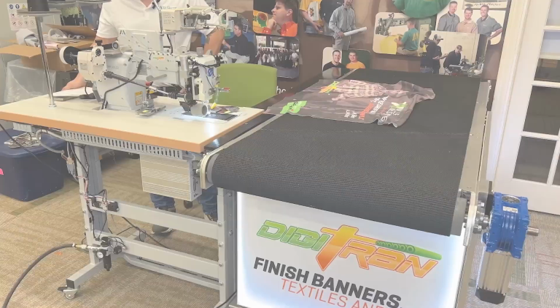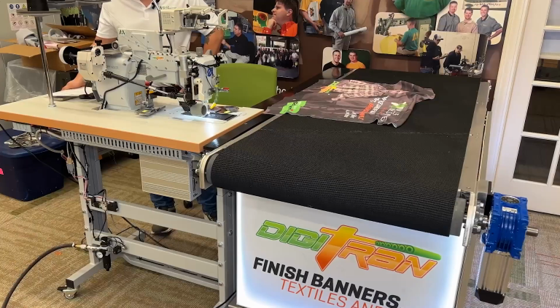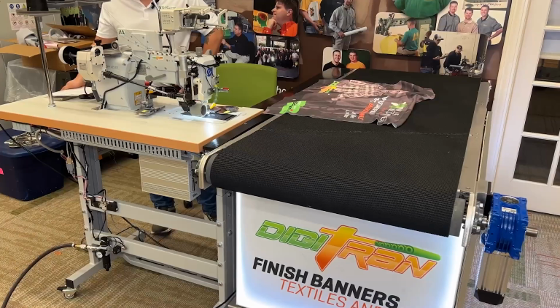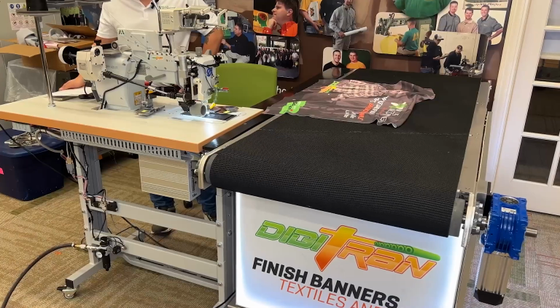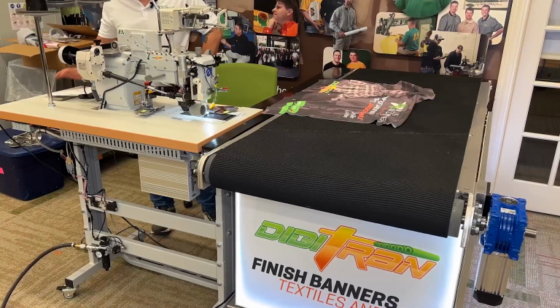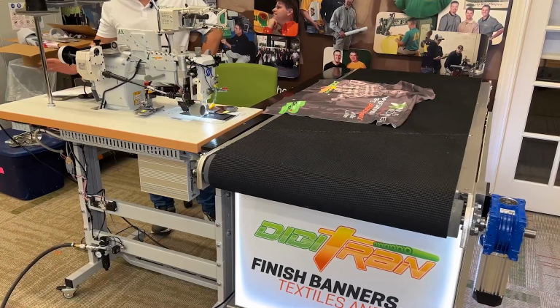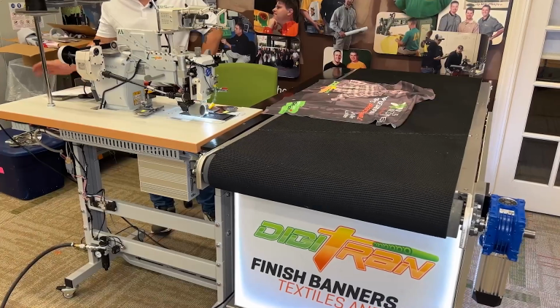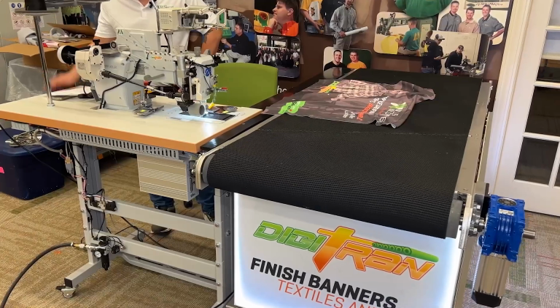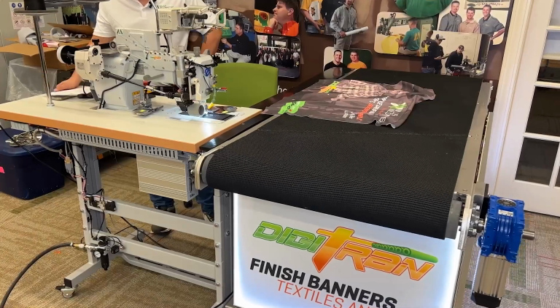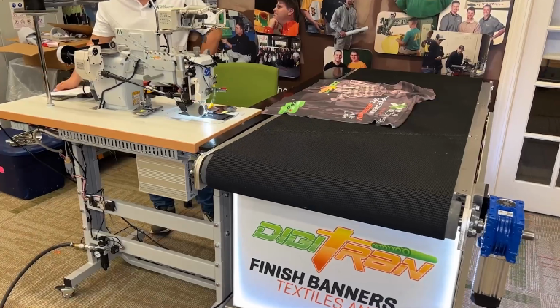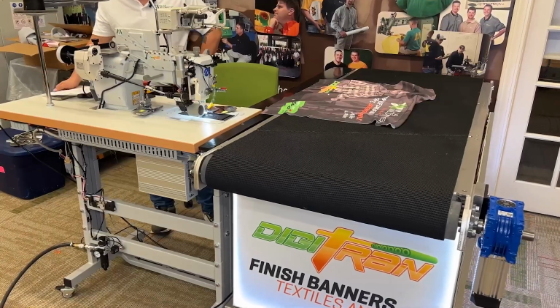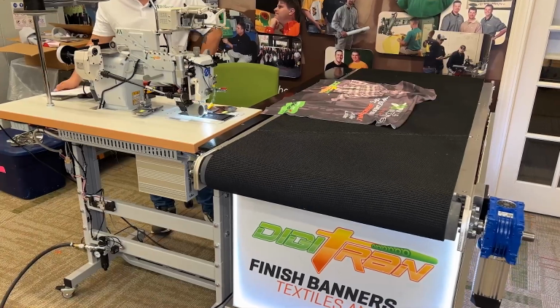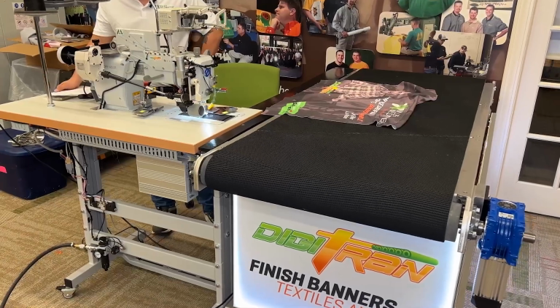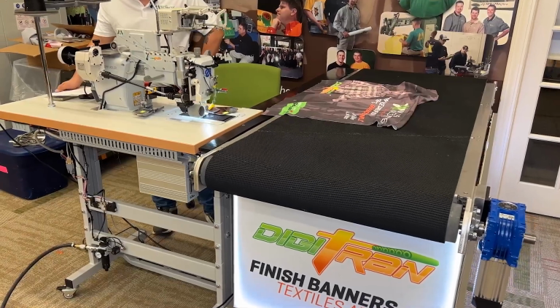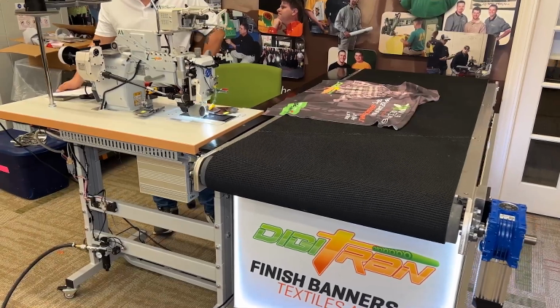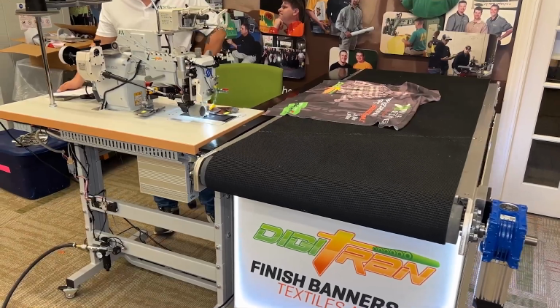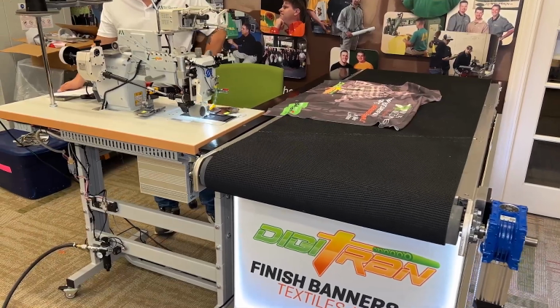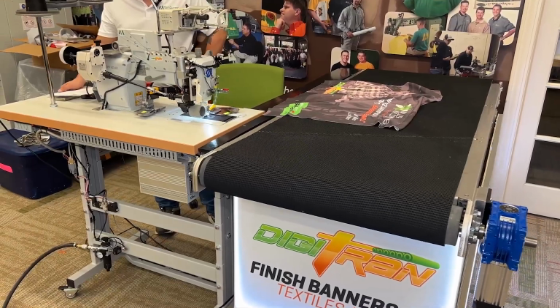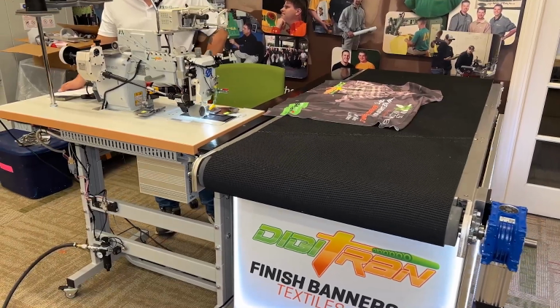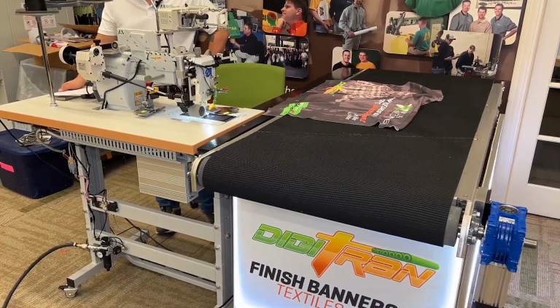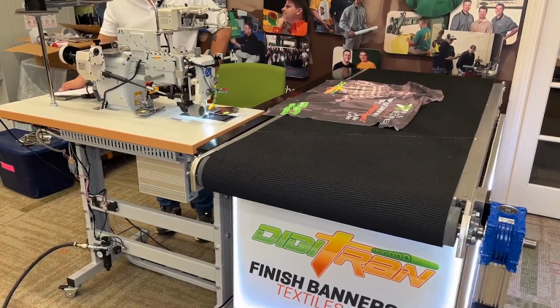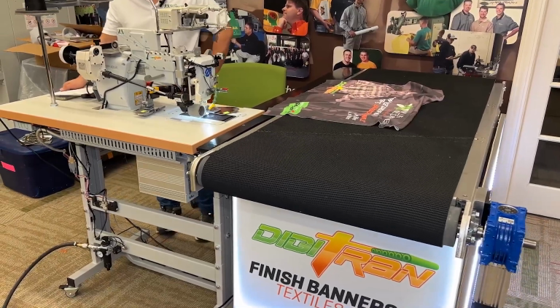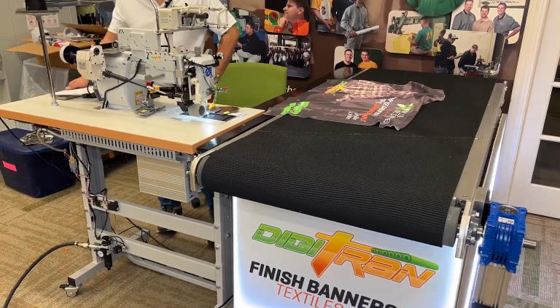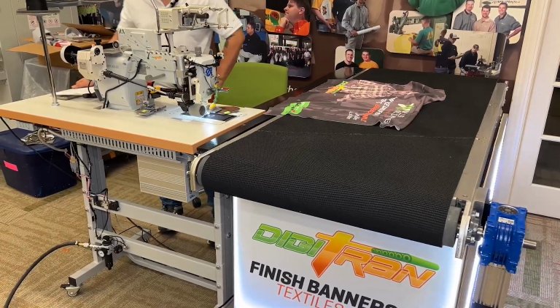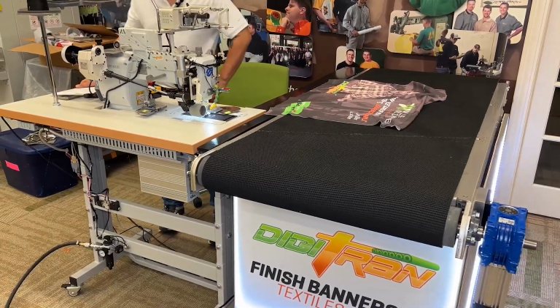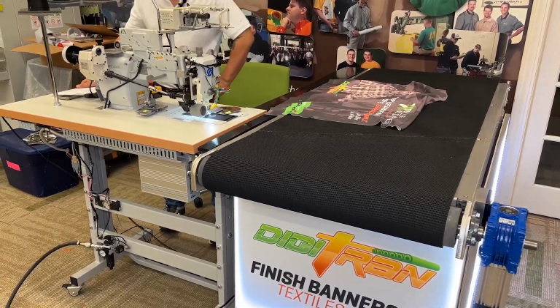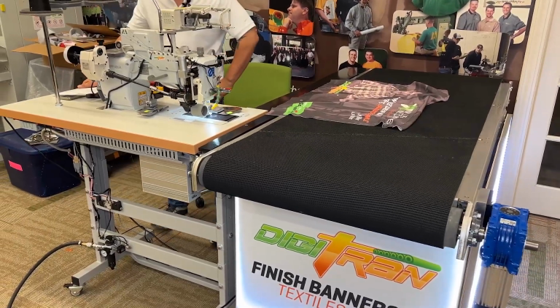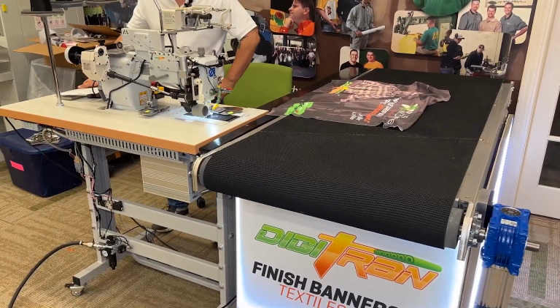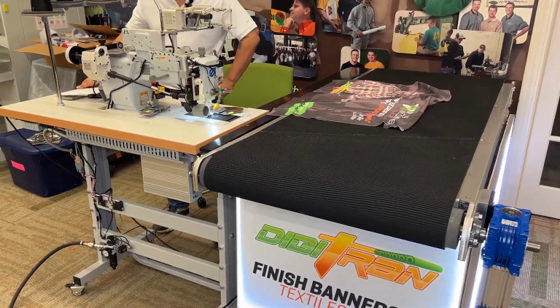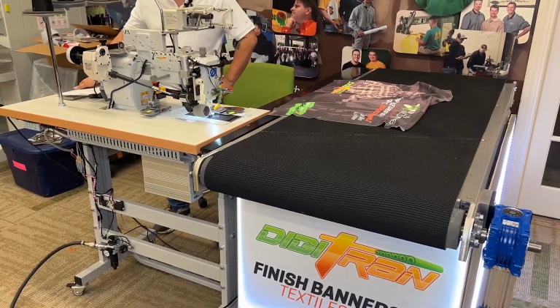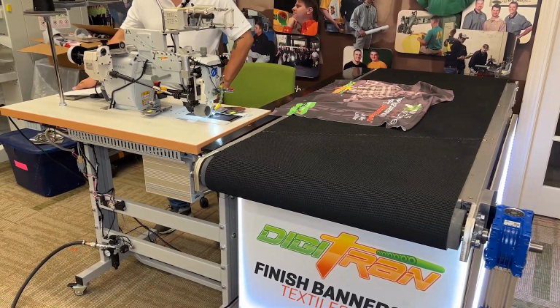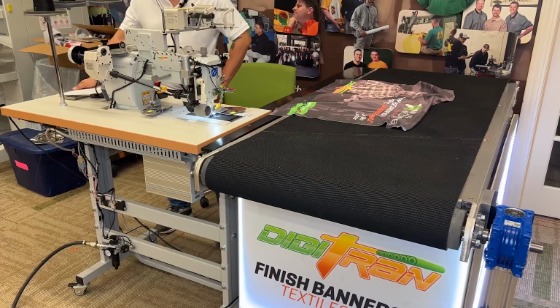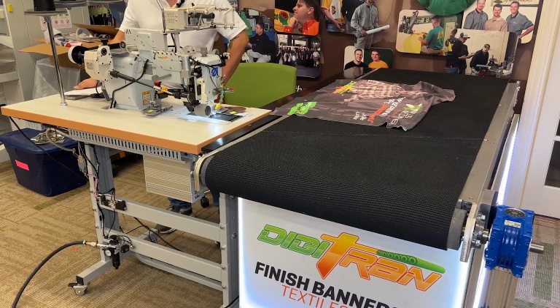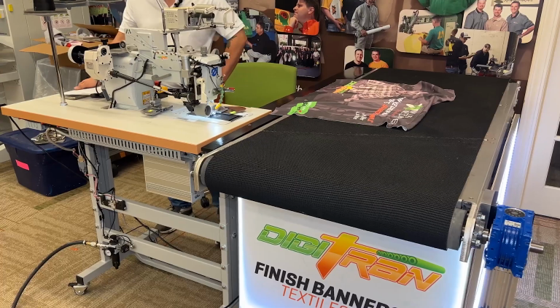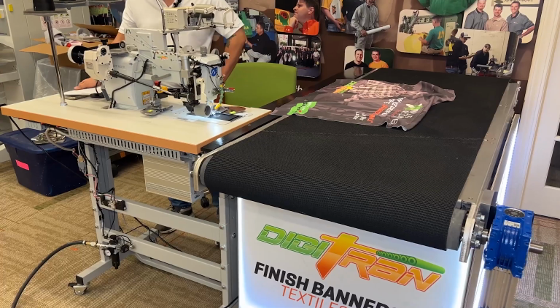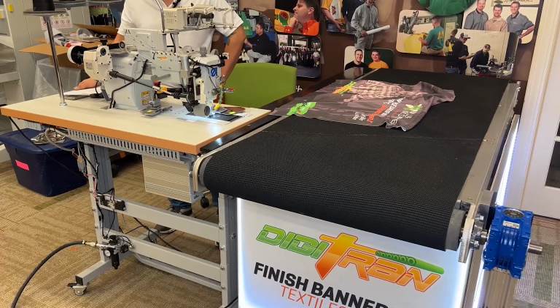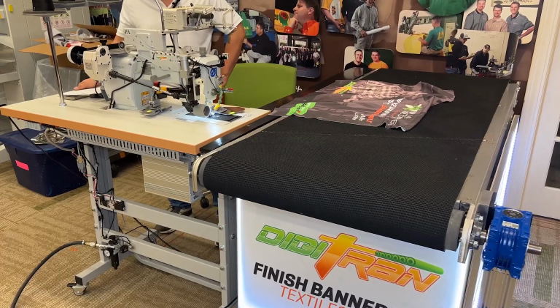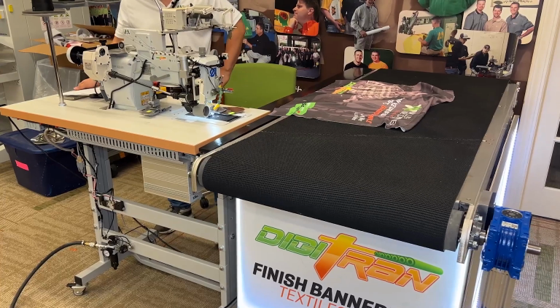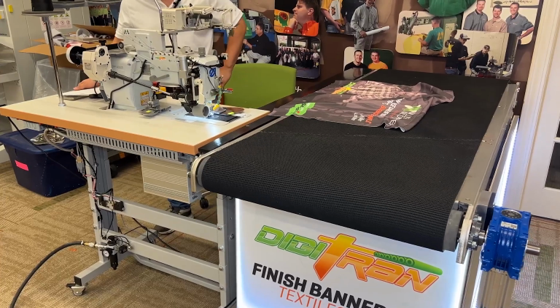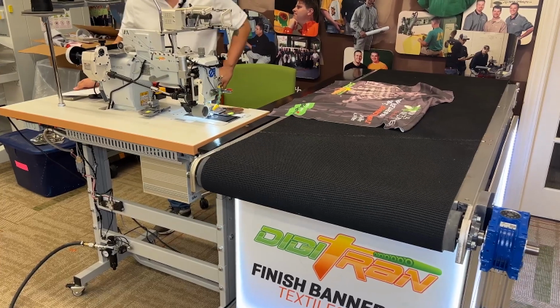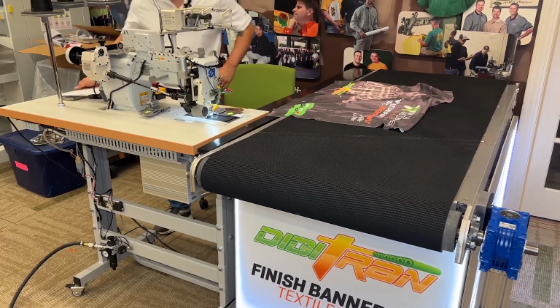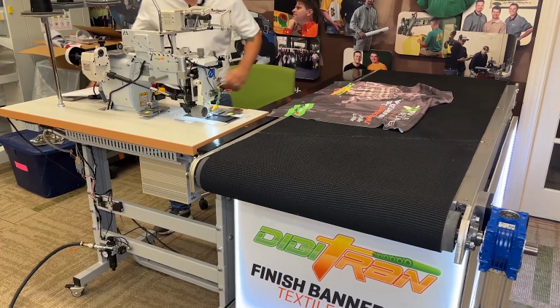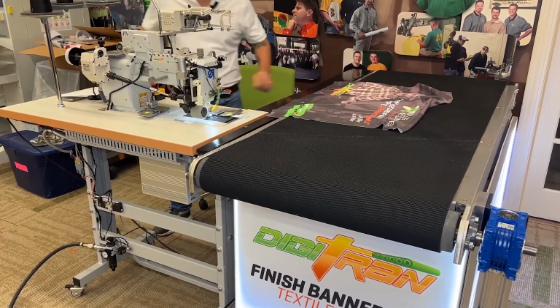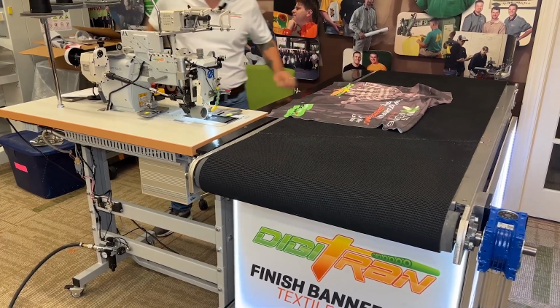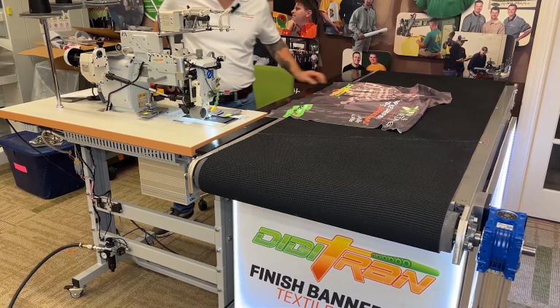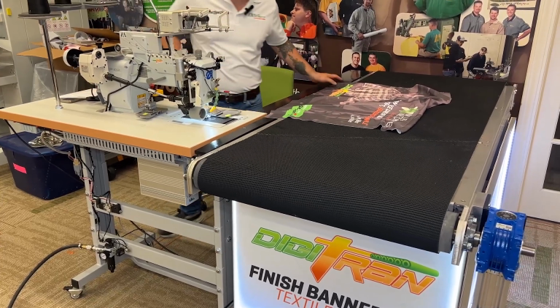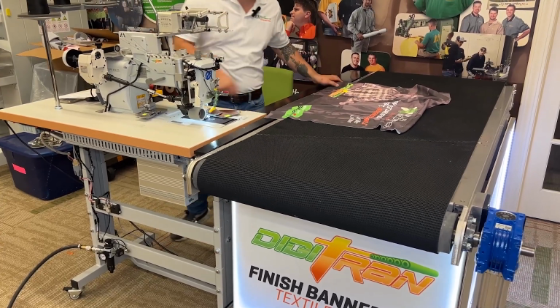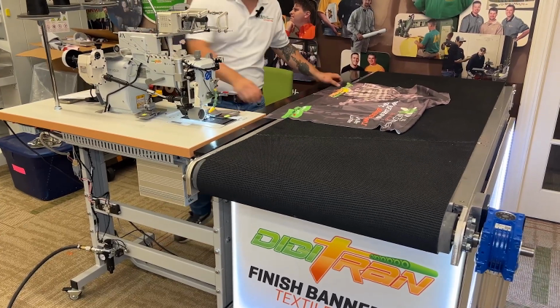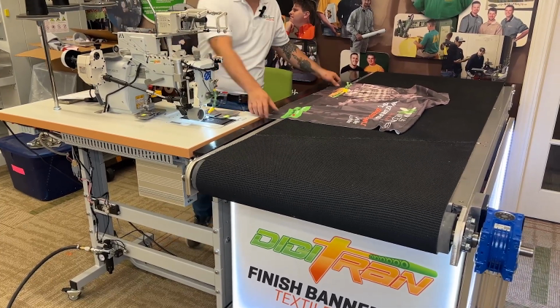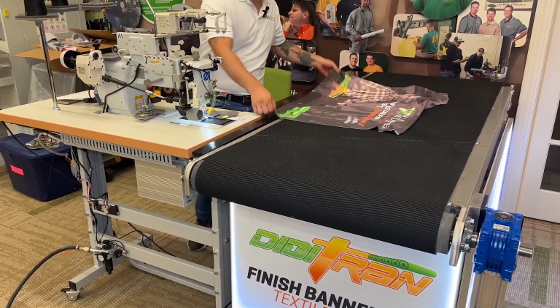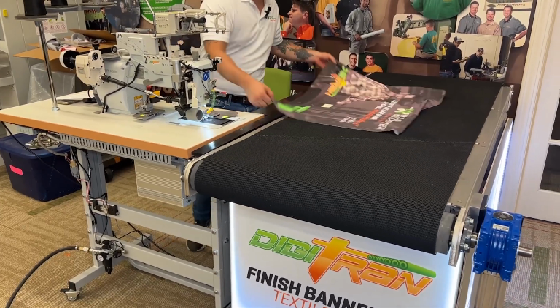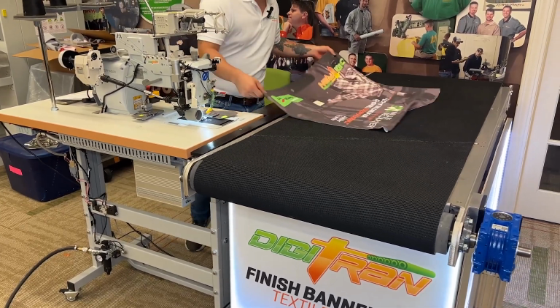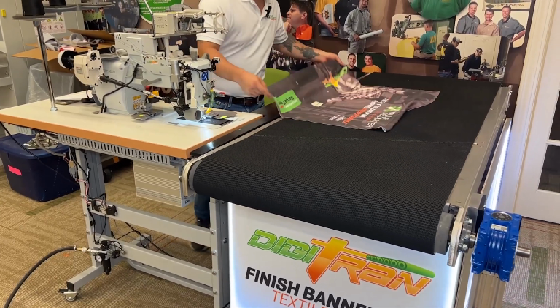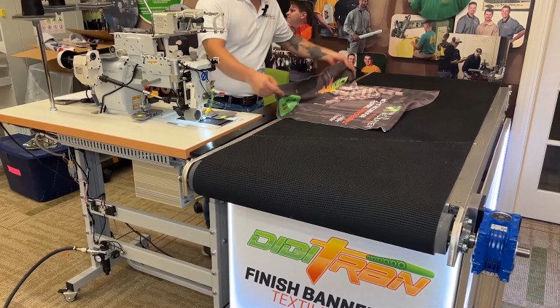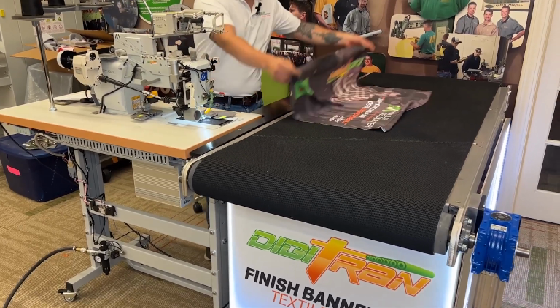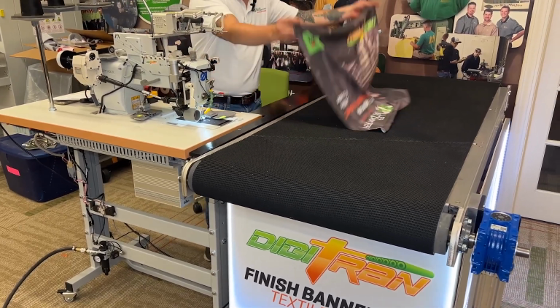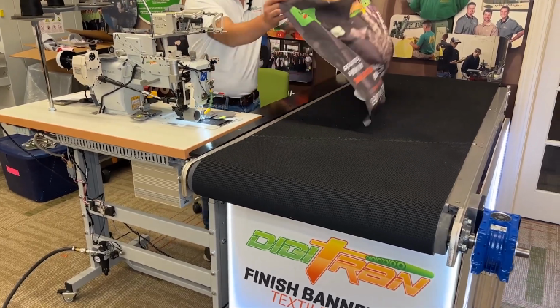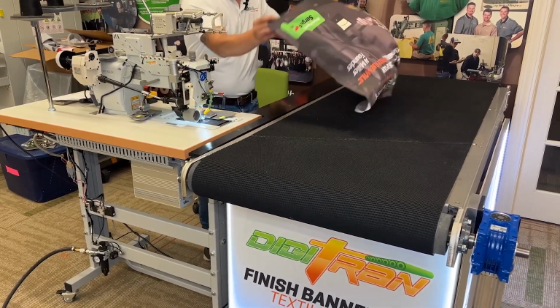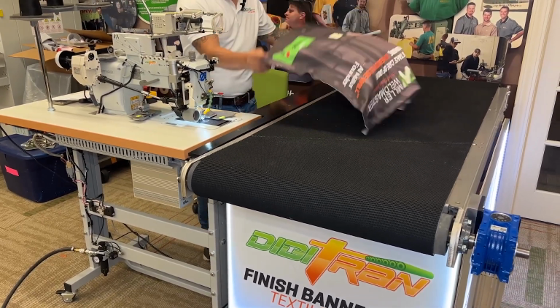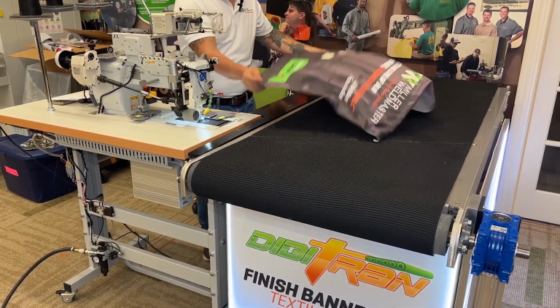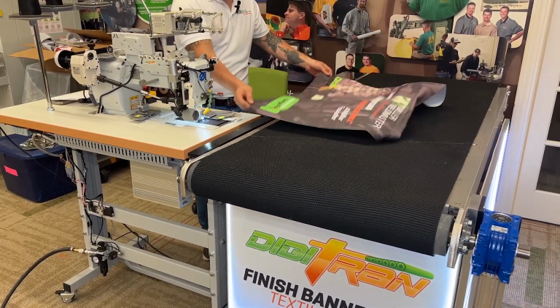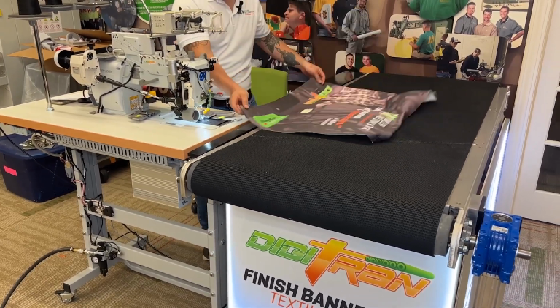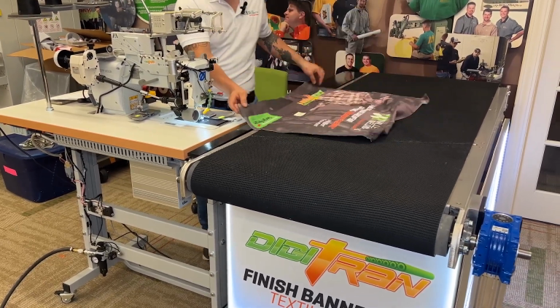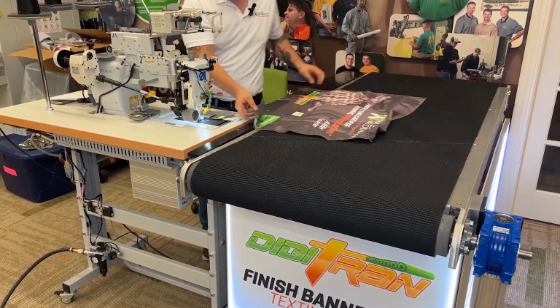This video will show you how to adjust your conveyor speed to match your sewing speed. To see if our conveyor speed needs to be calibrated, first lay down material to sew.